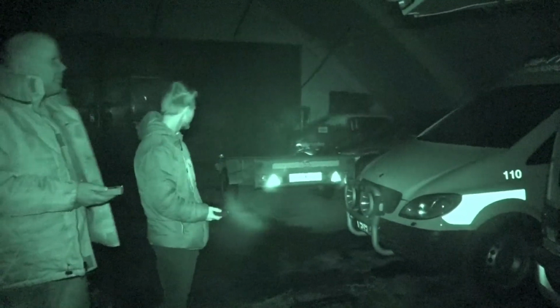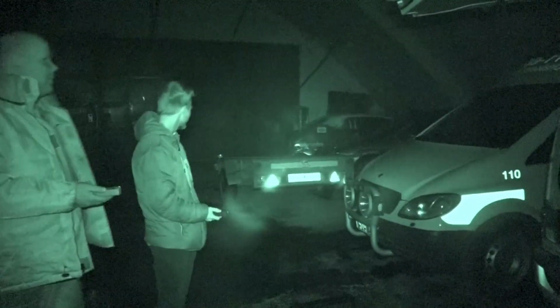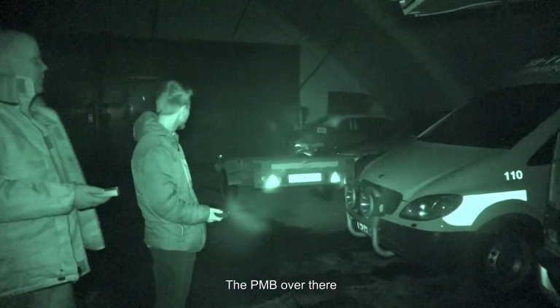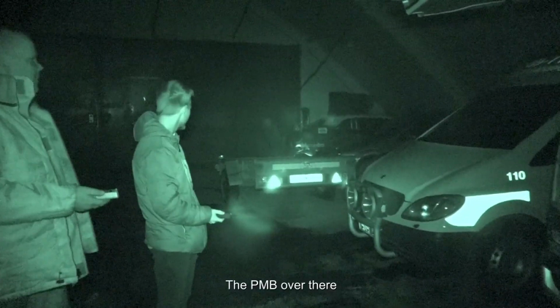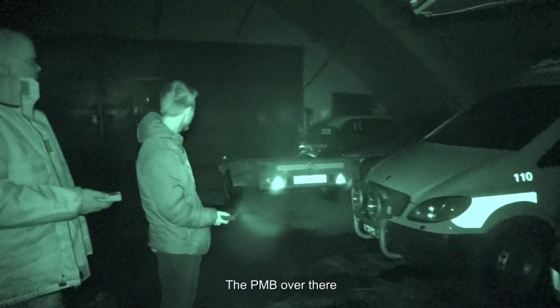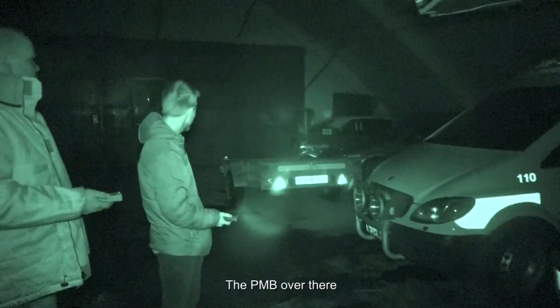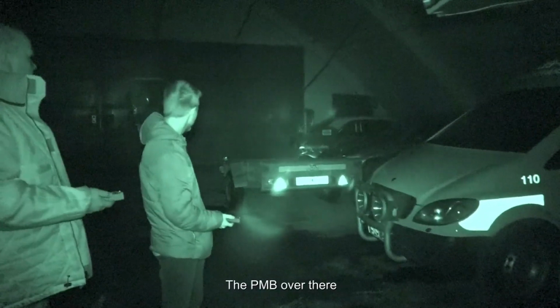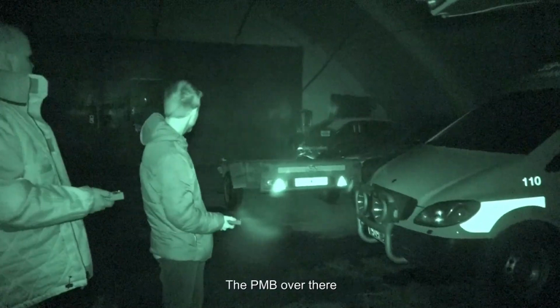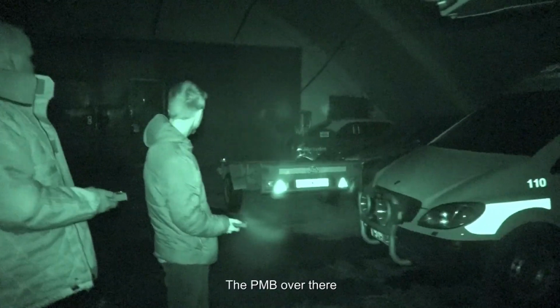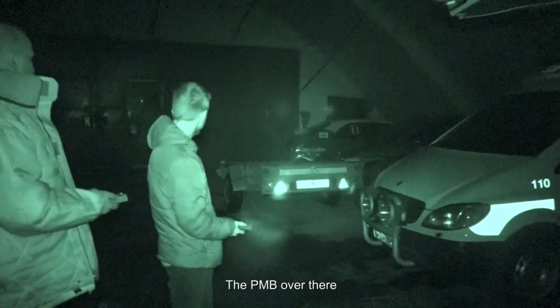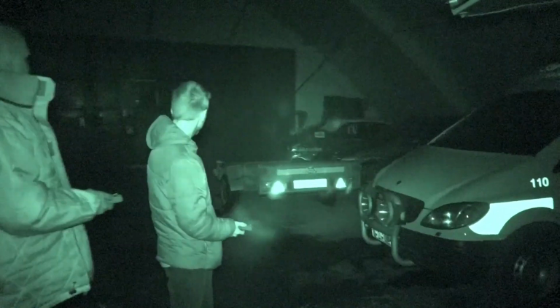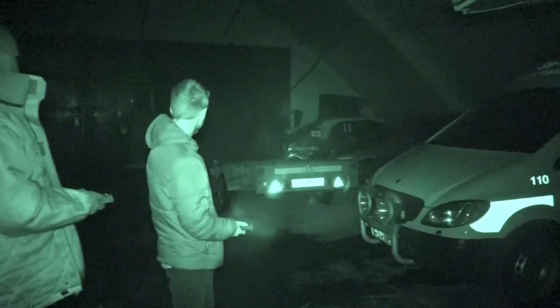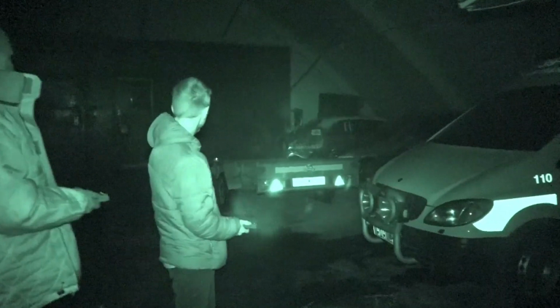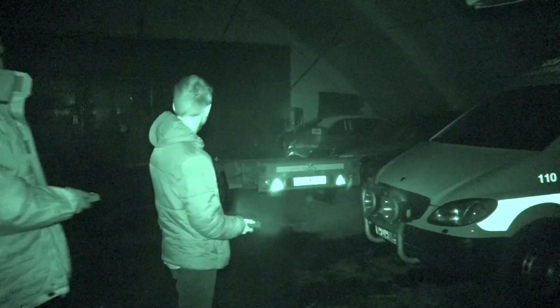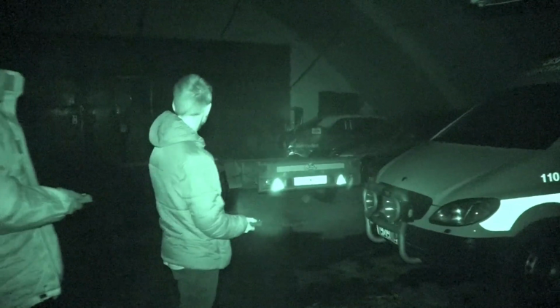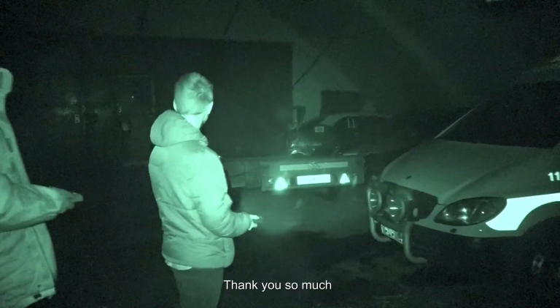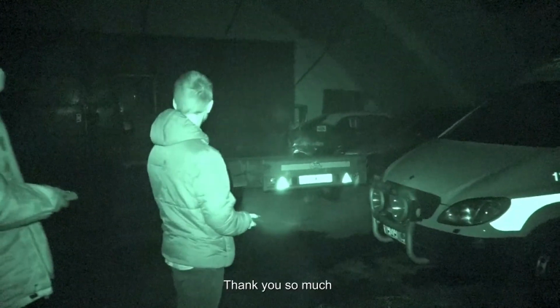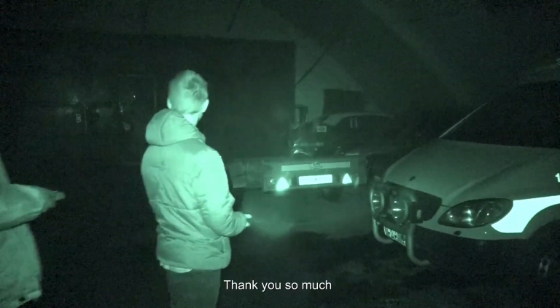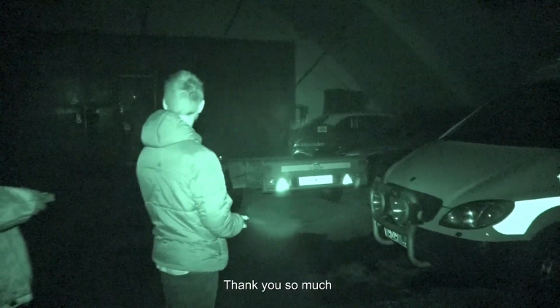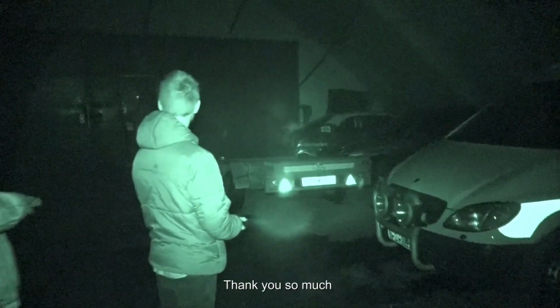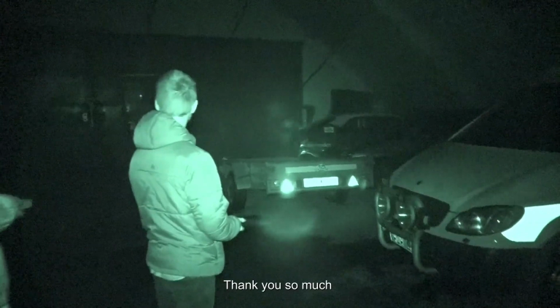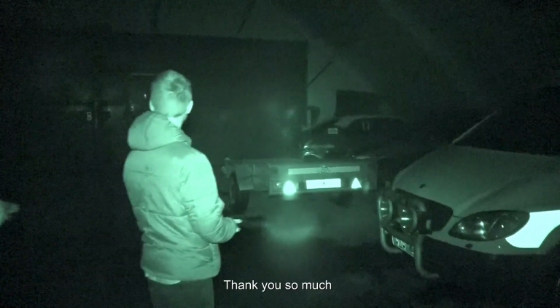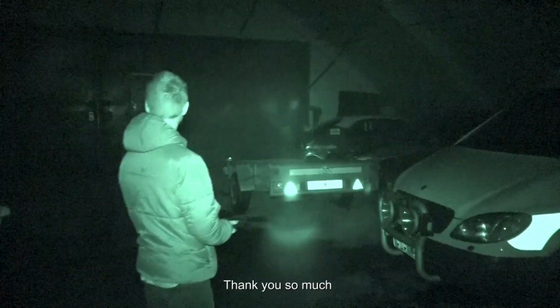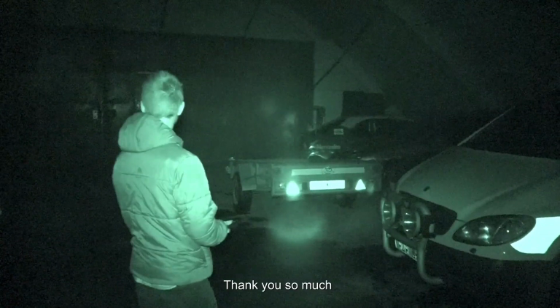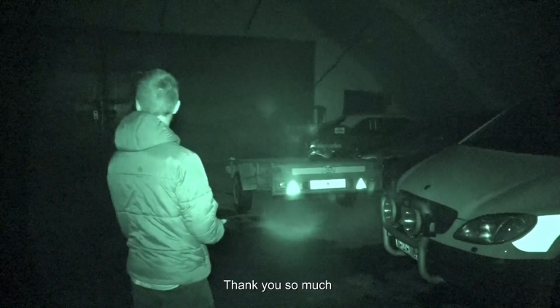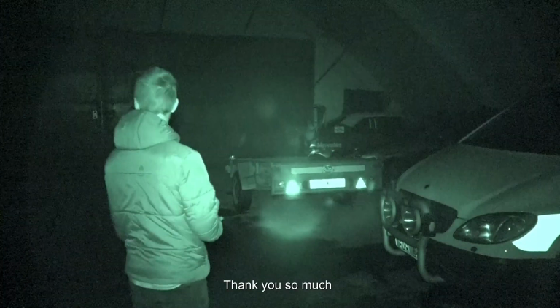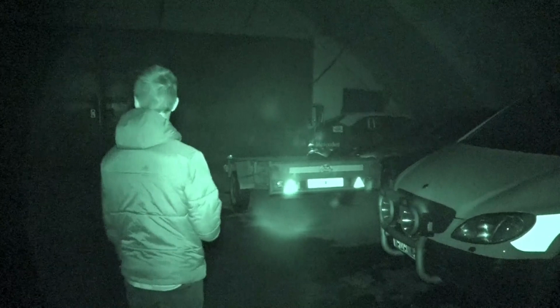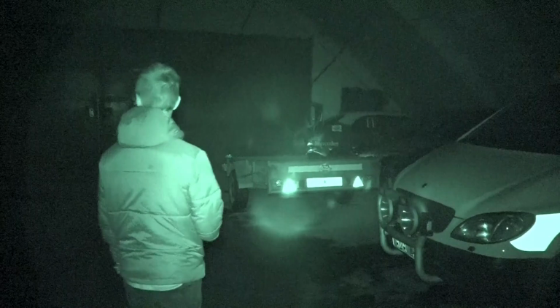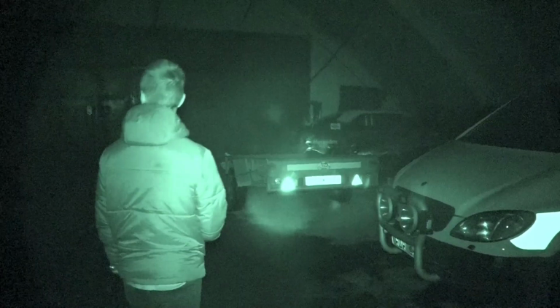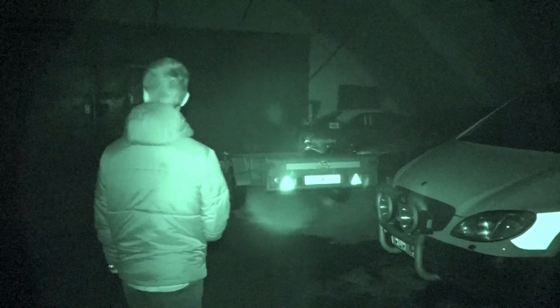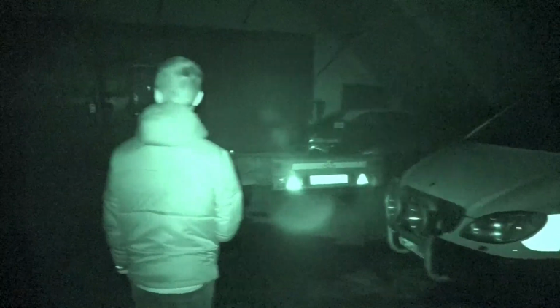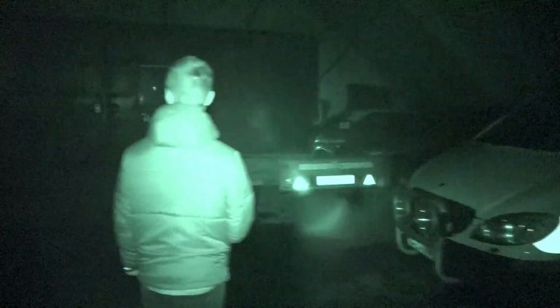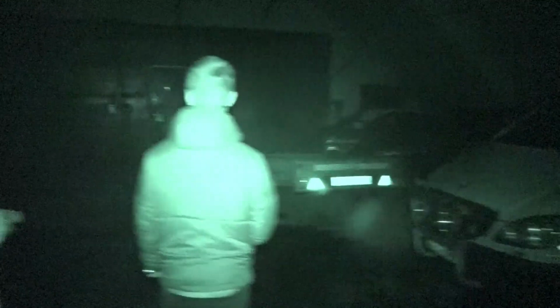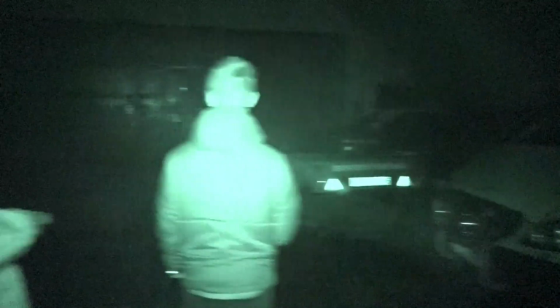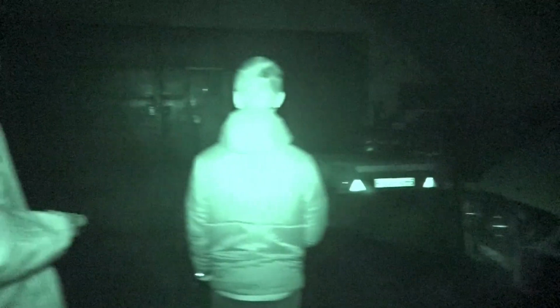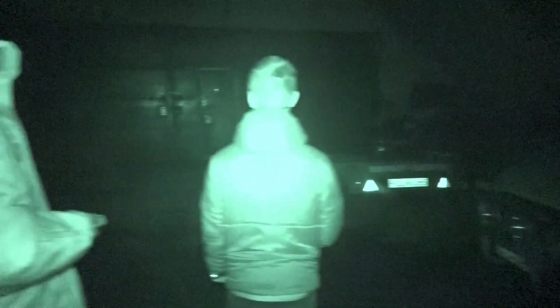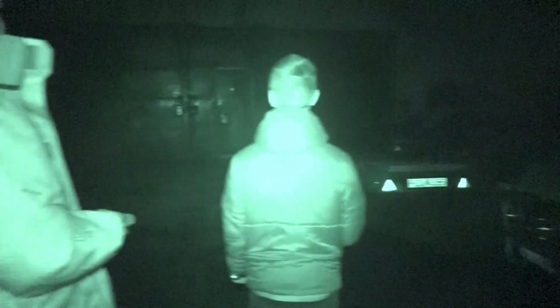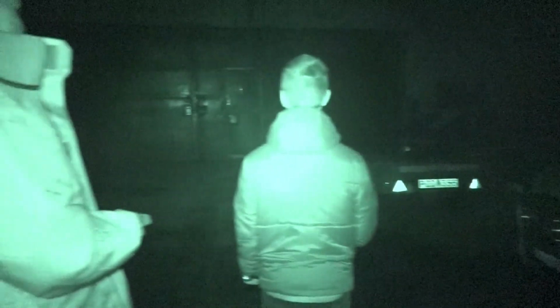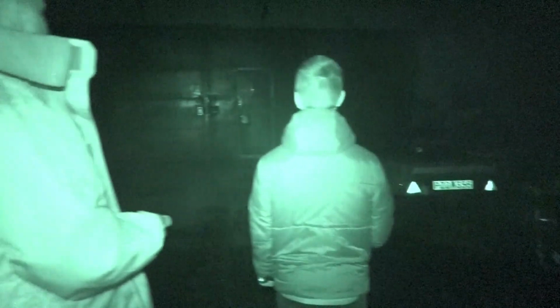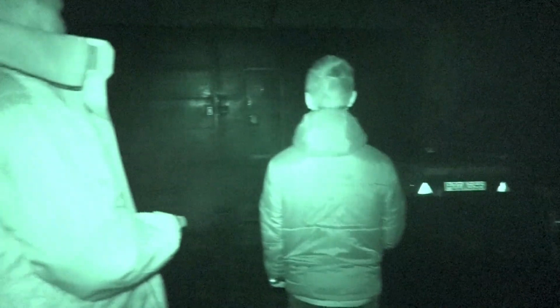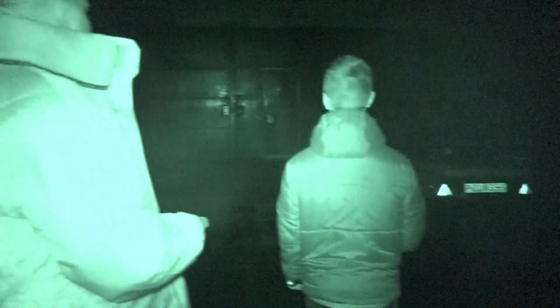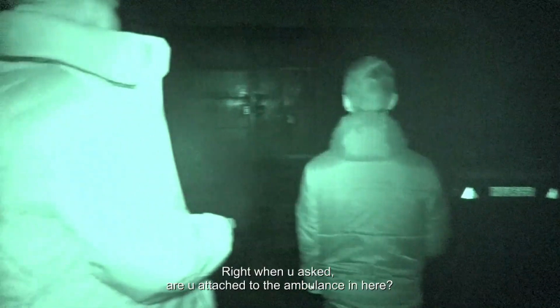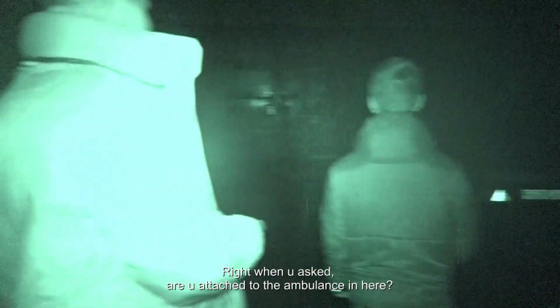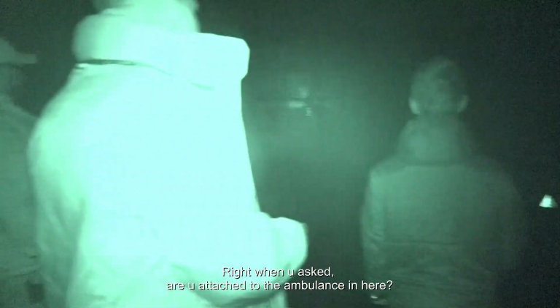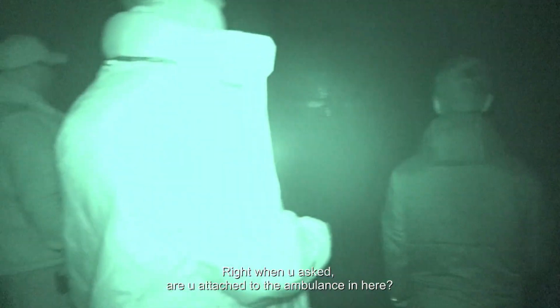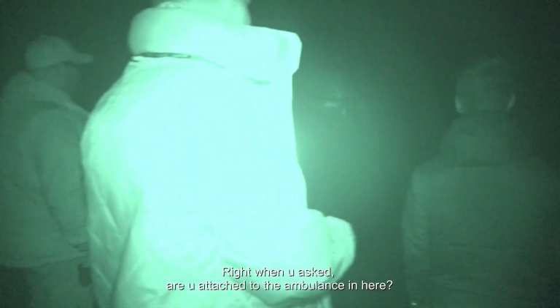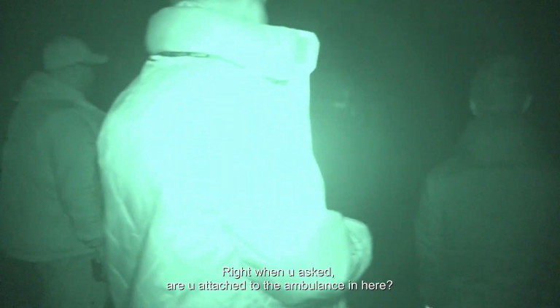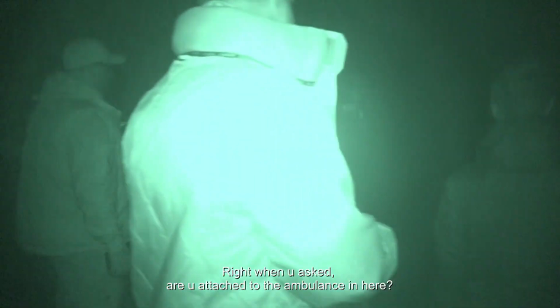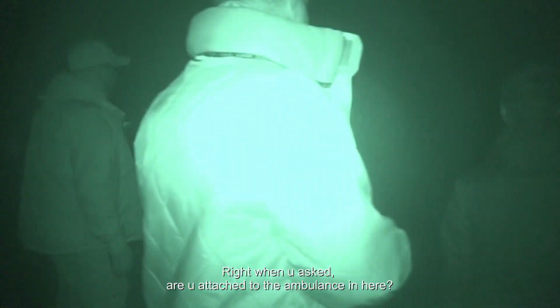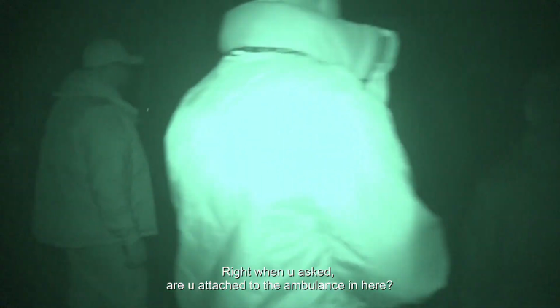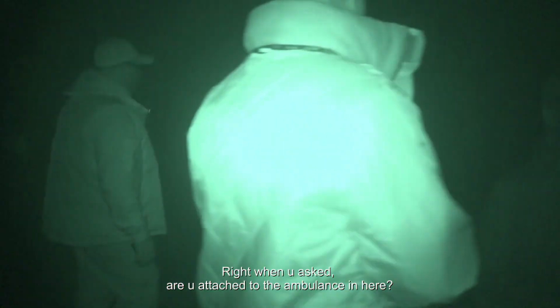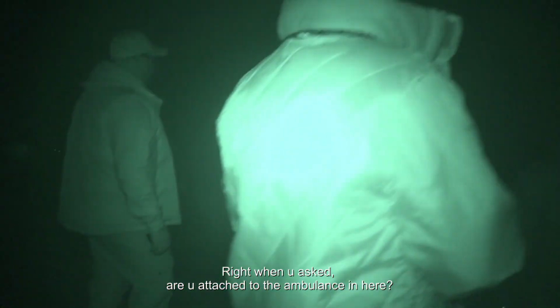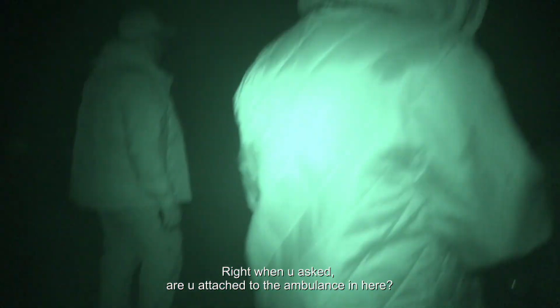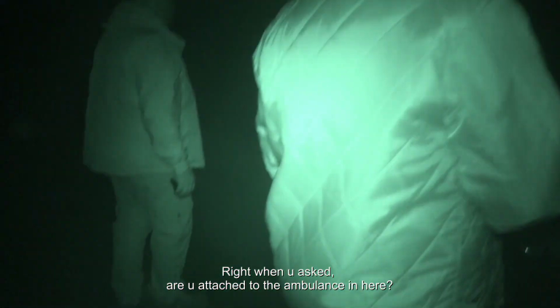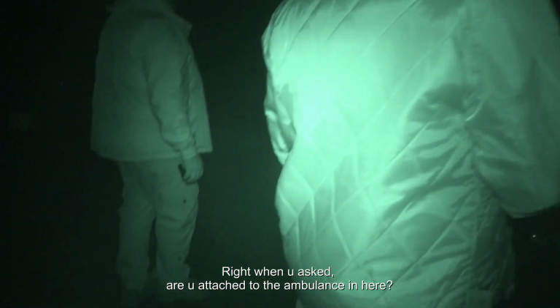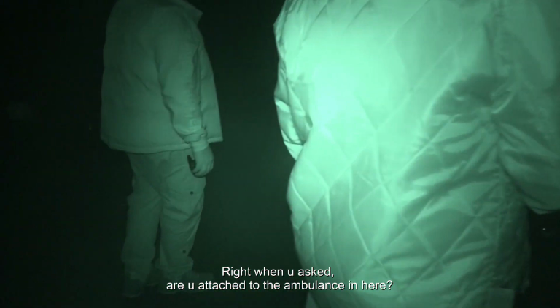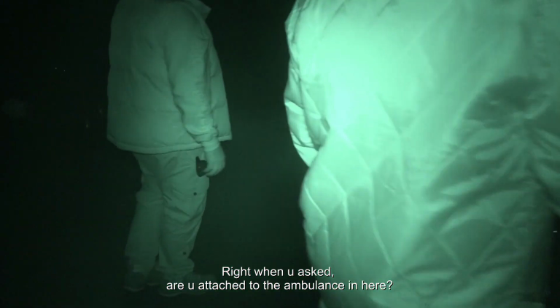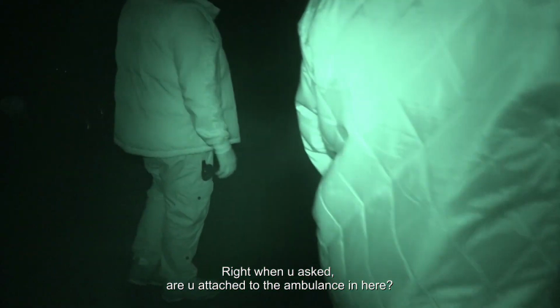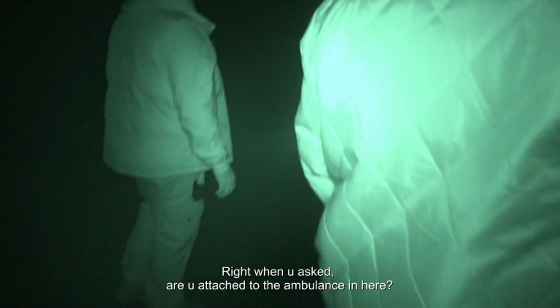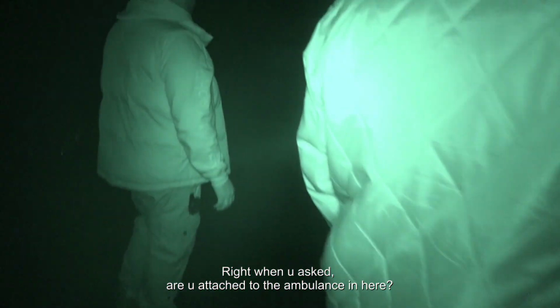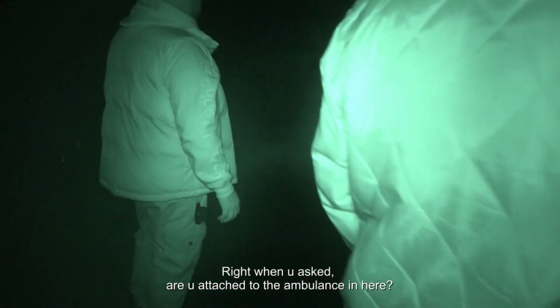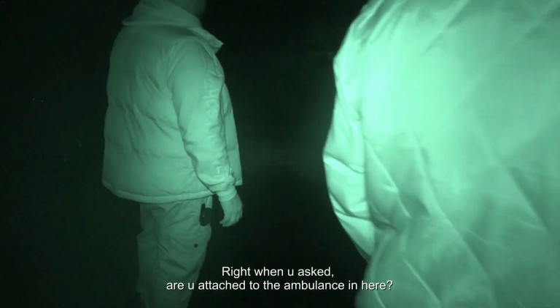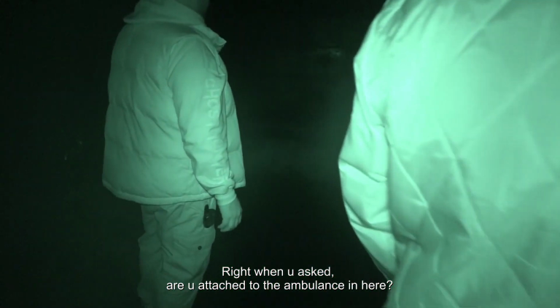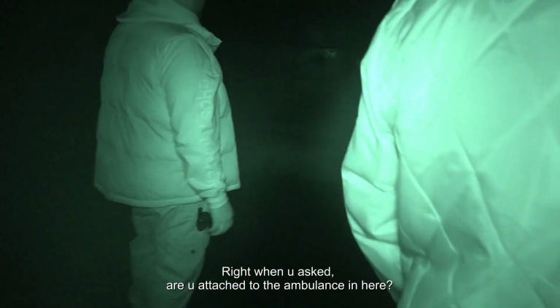PMB är nere. Tack så mycket. När du frågar — hör ihop med ambulansen som står här.